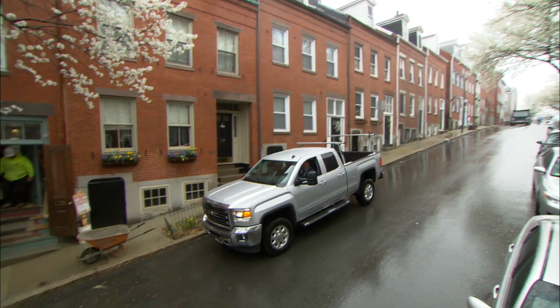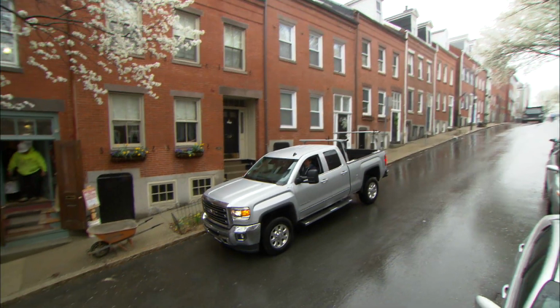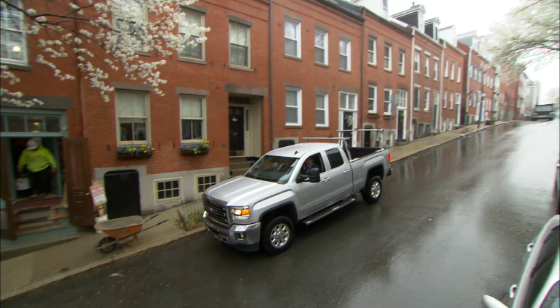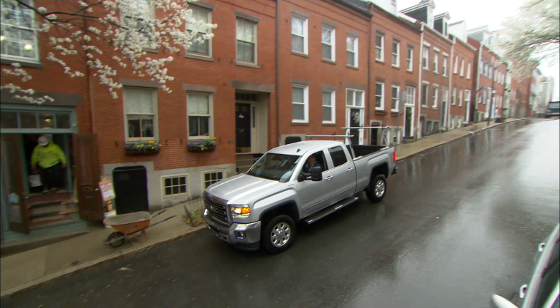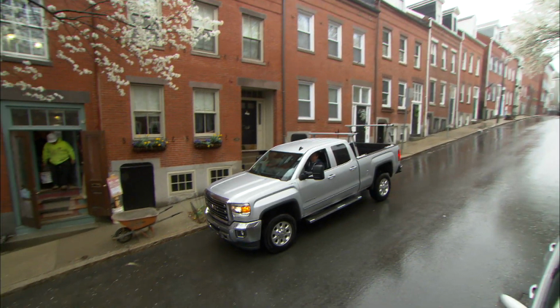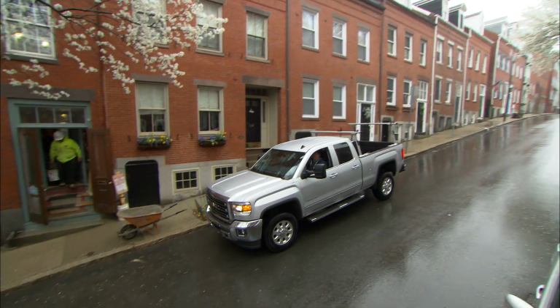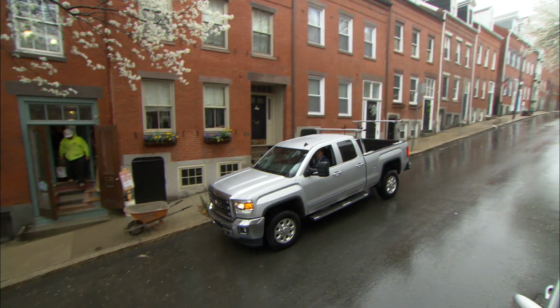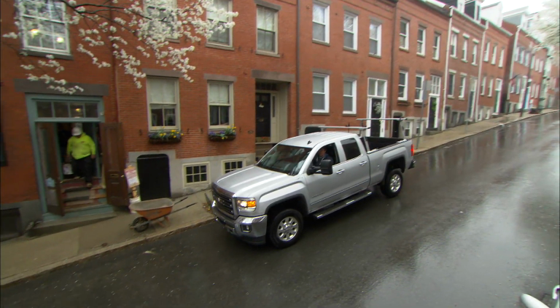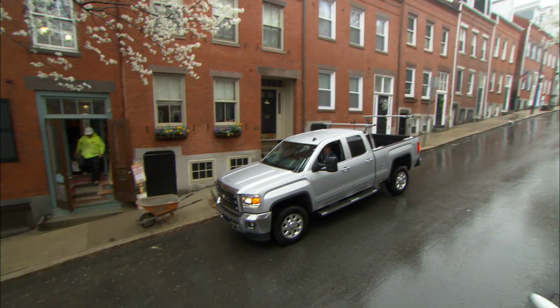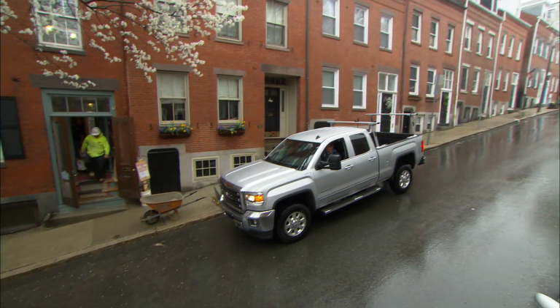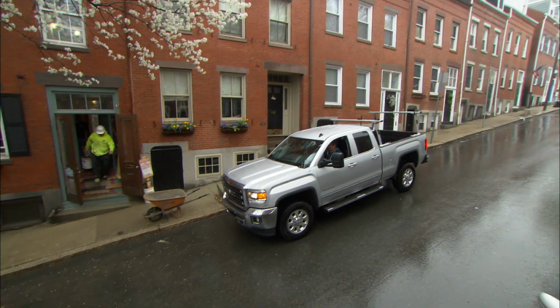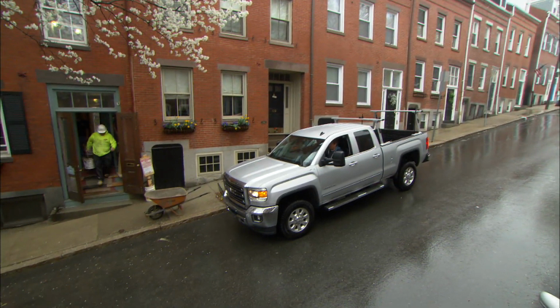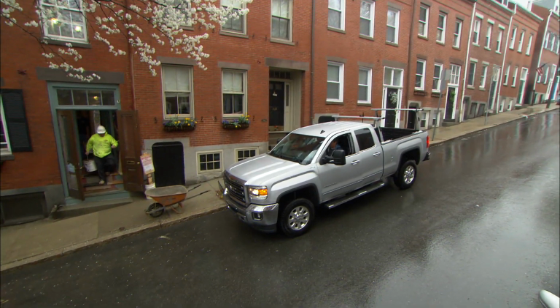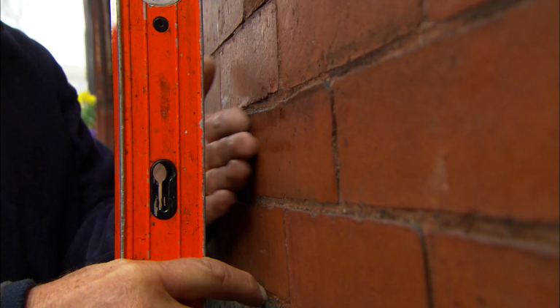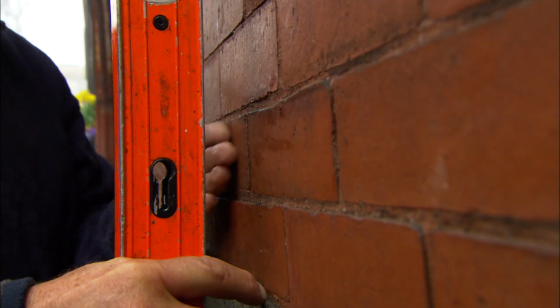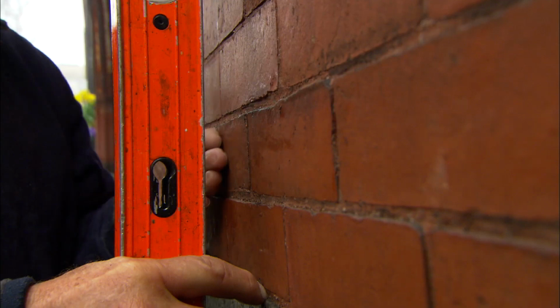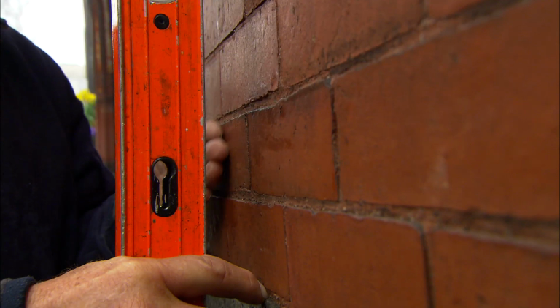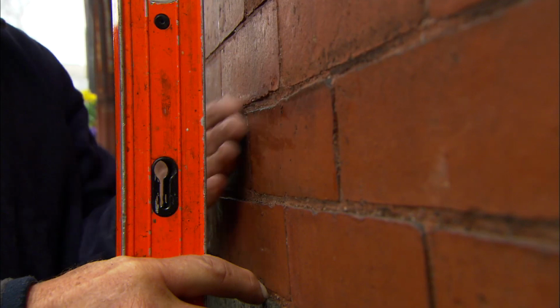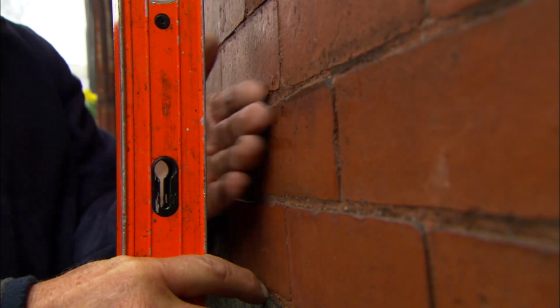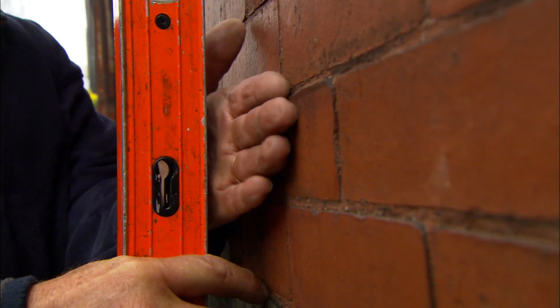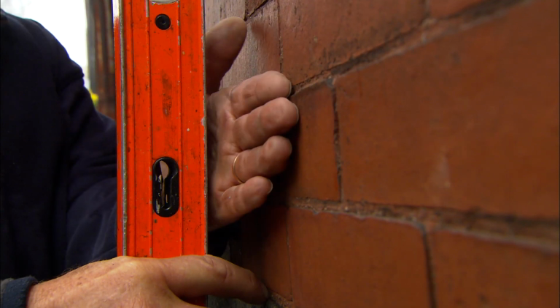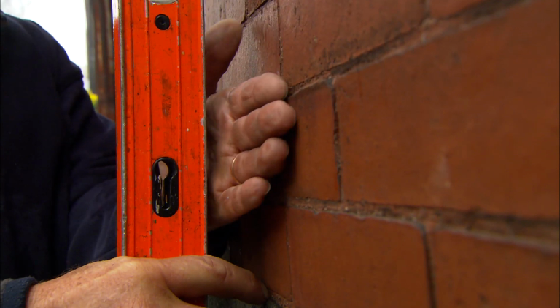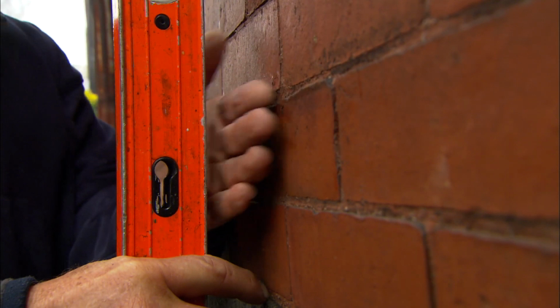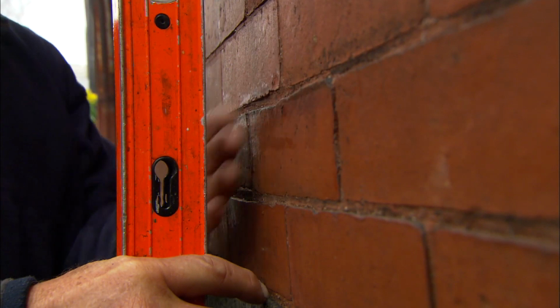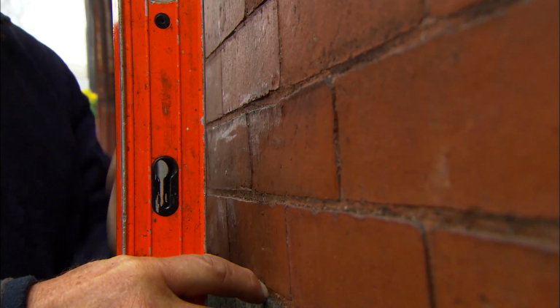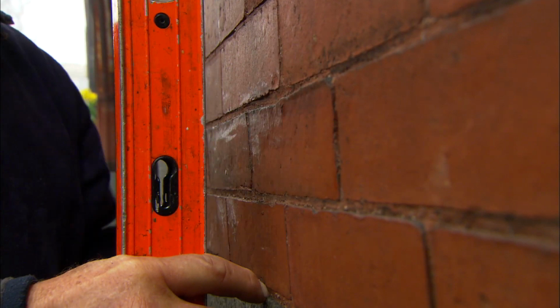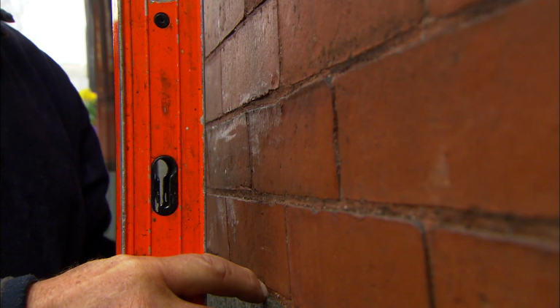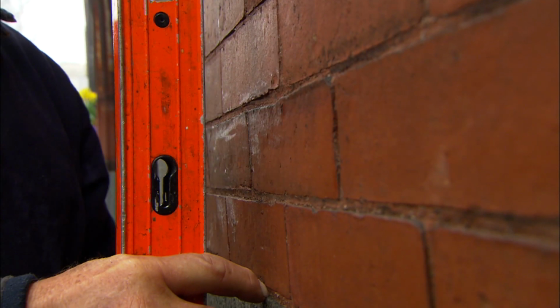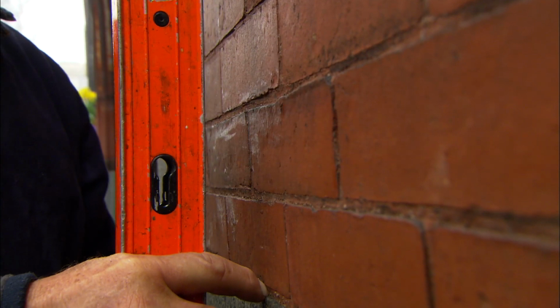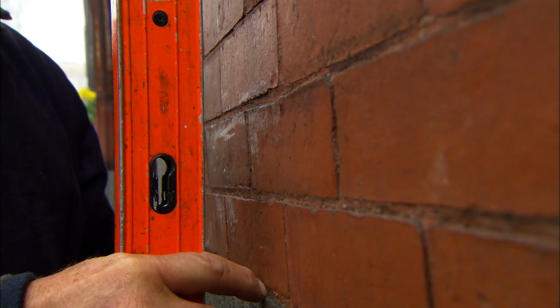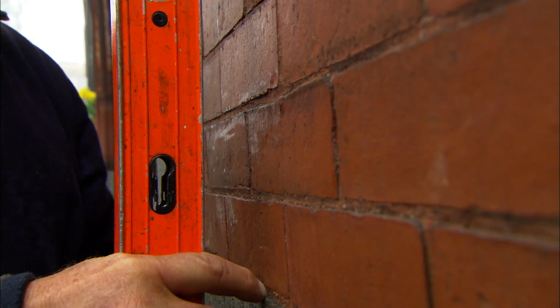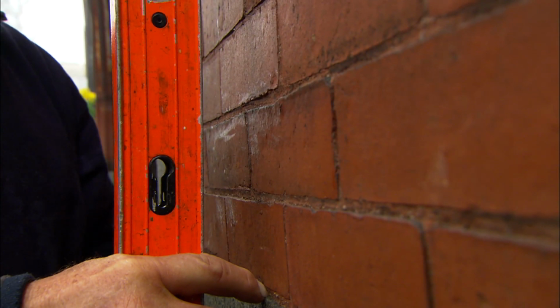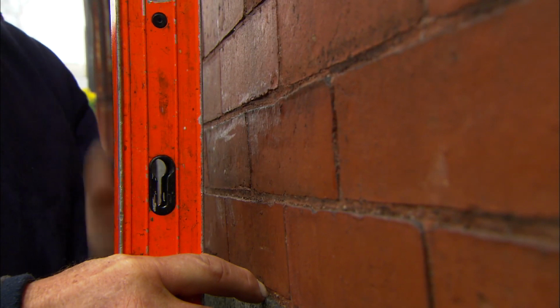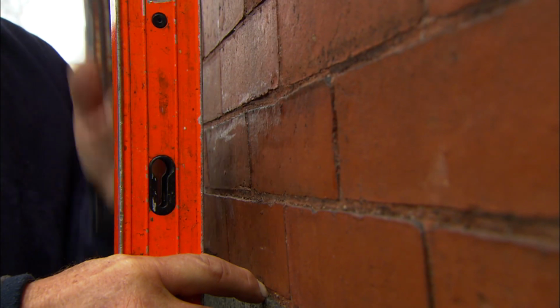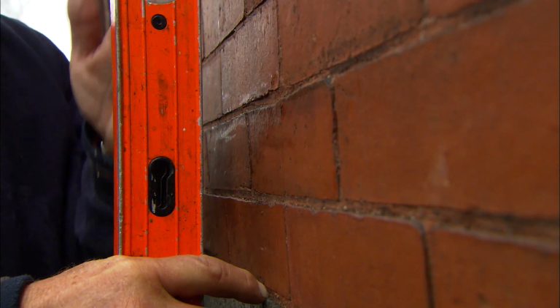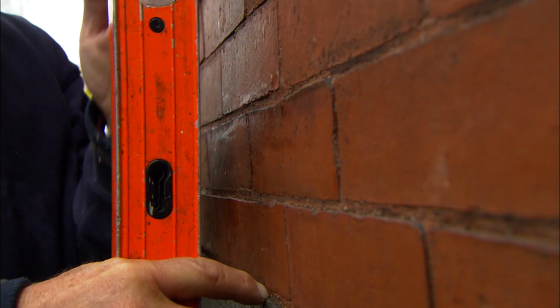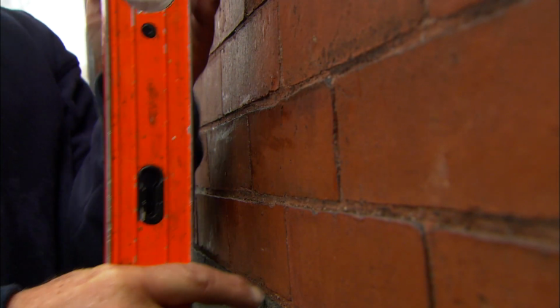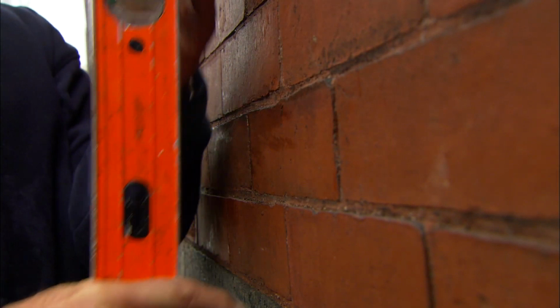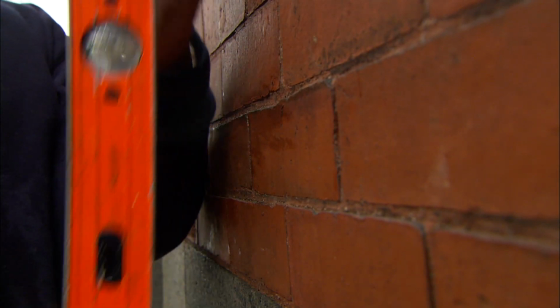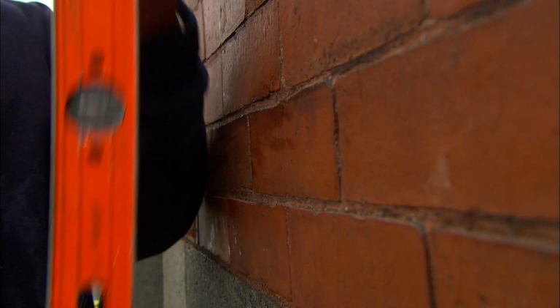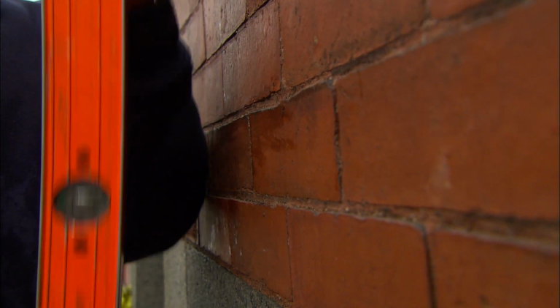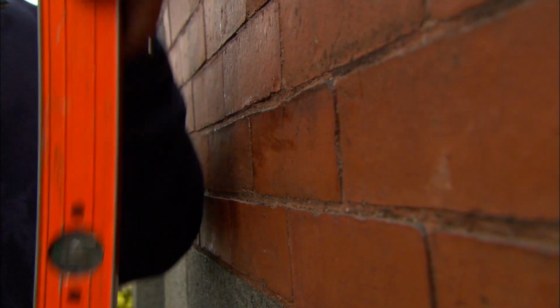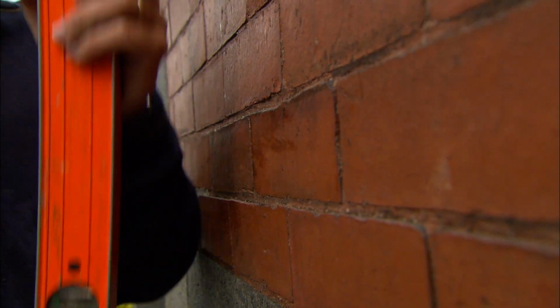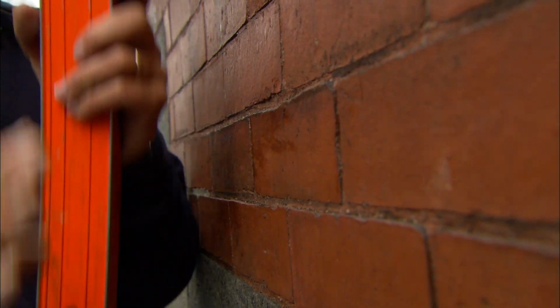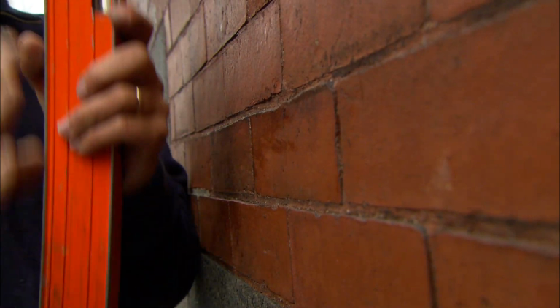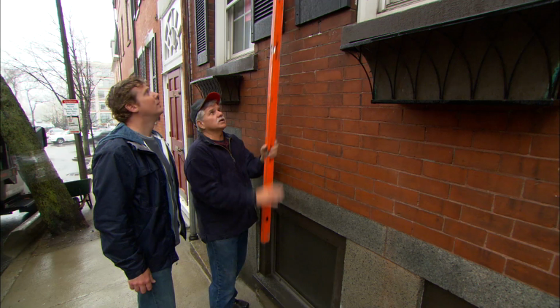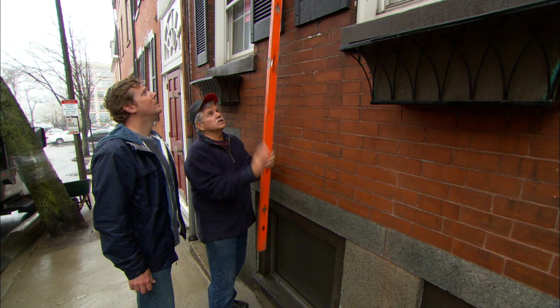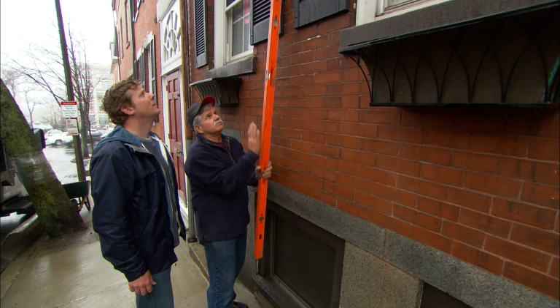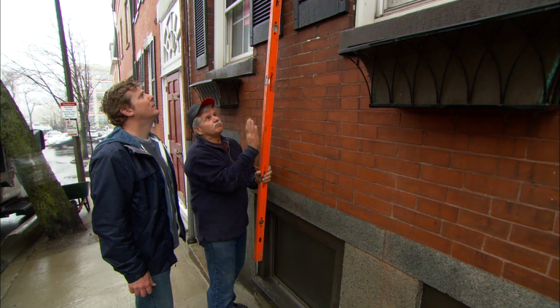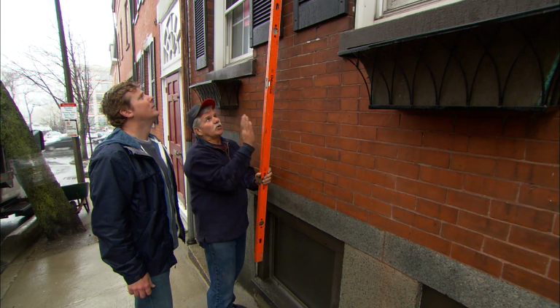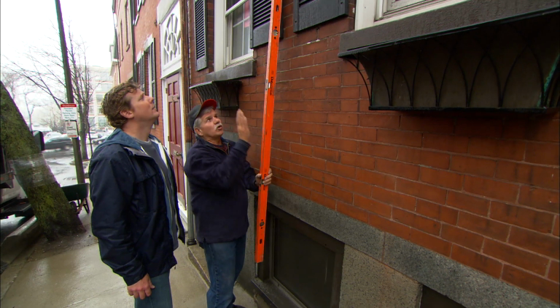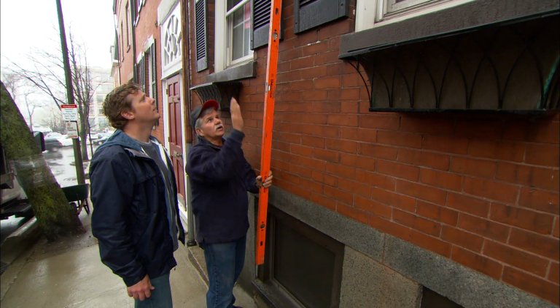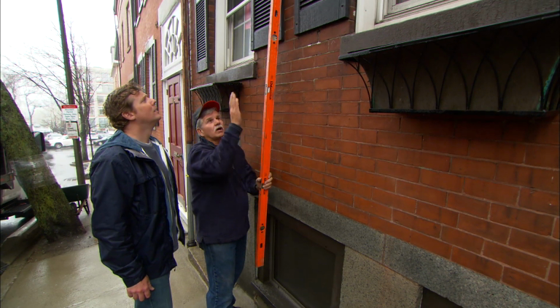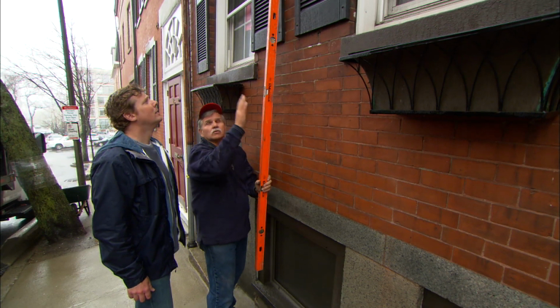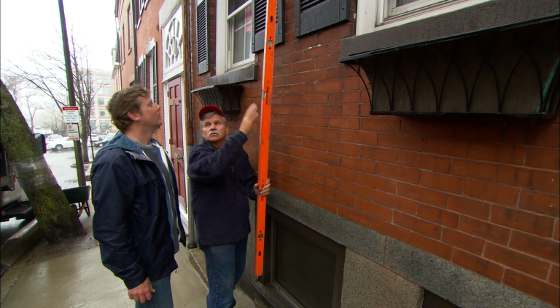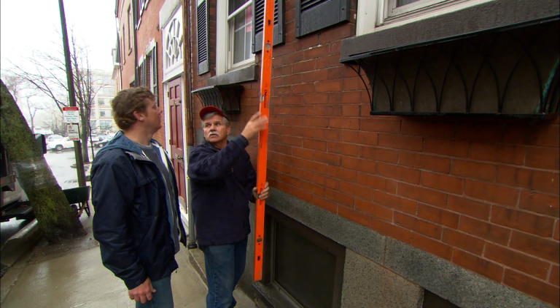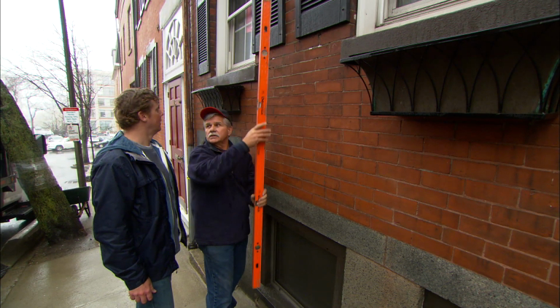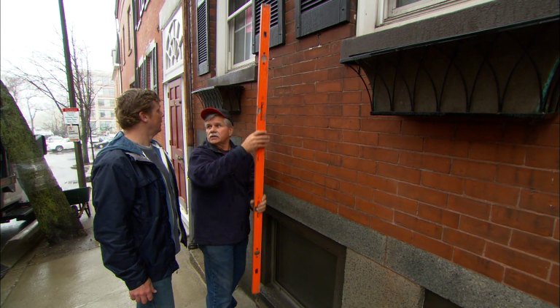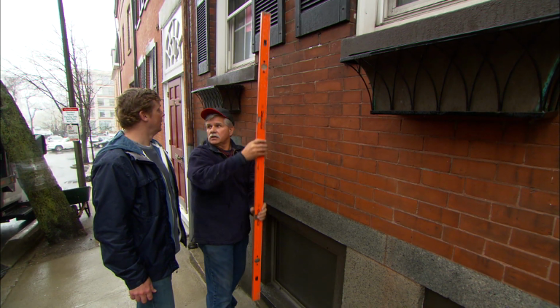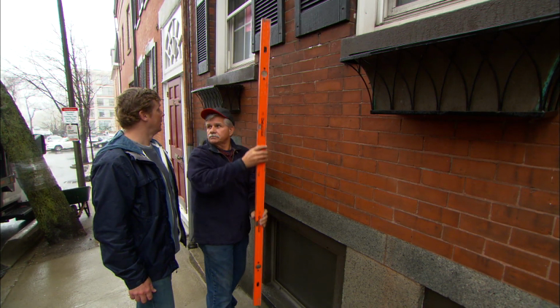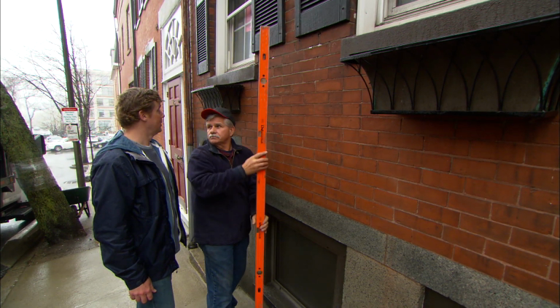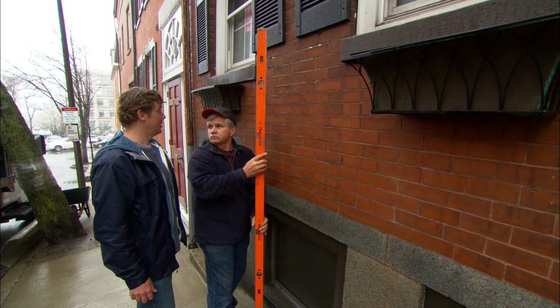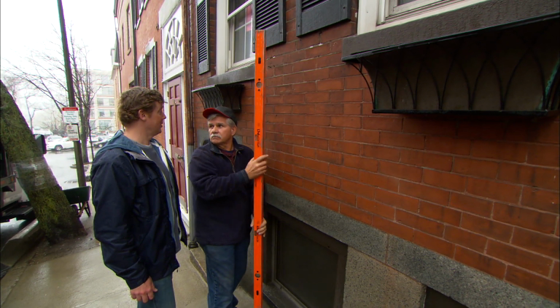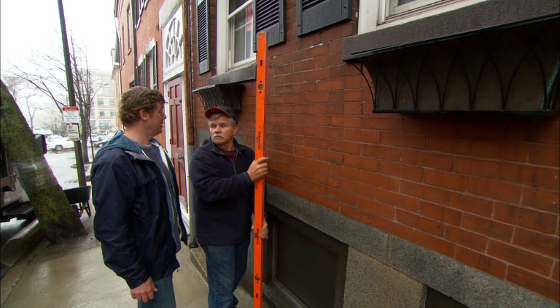Next time on This Old House, we found a little bit of a problem. Big gap. What does that represent? That tells me that the wall is bowed out right there. Seriously?